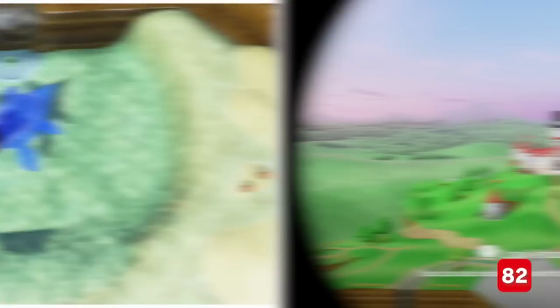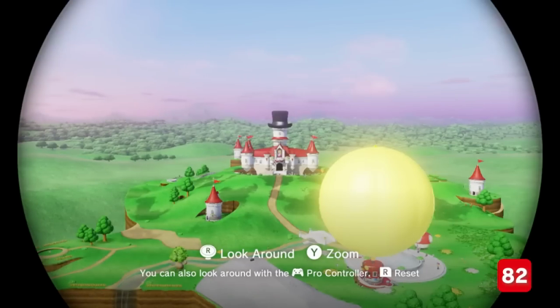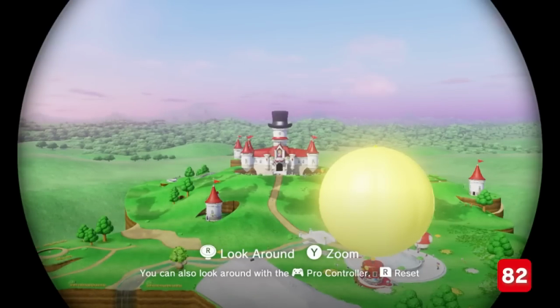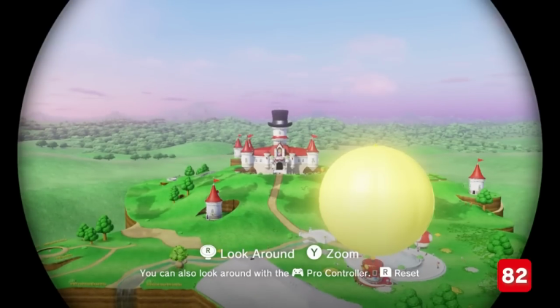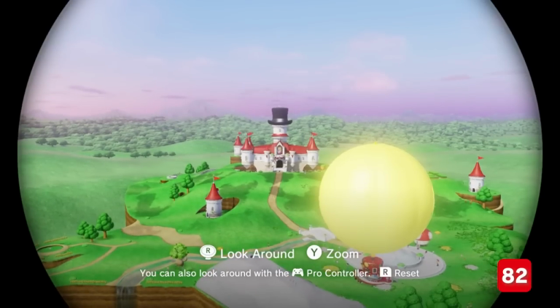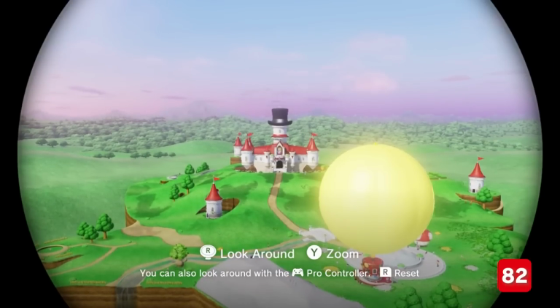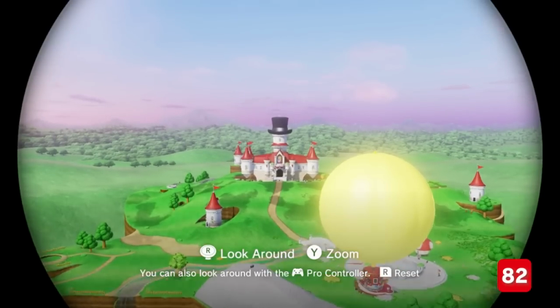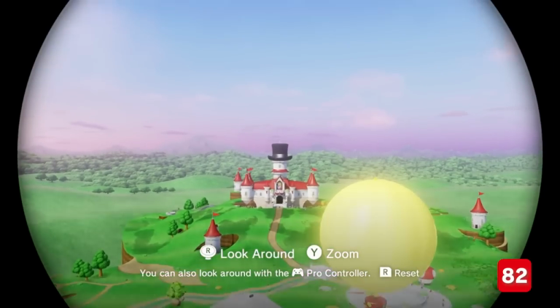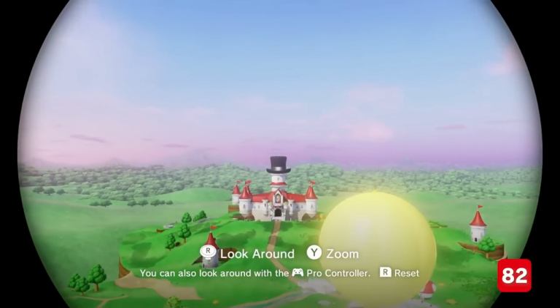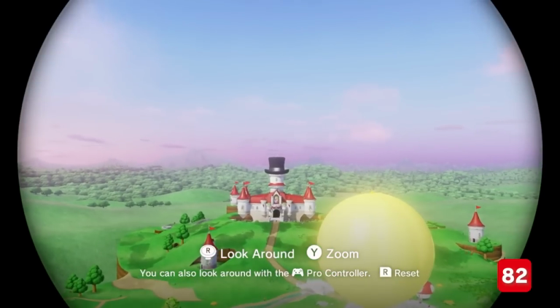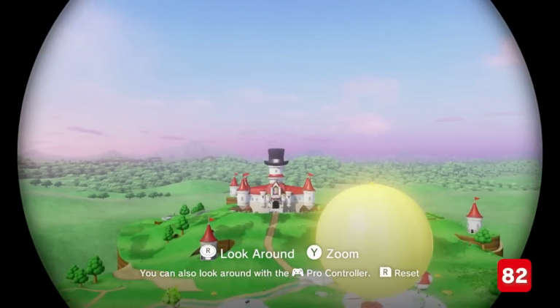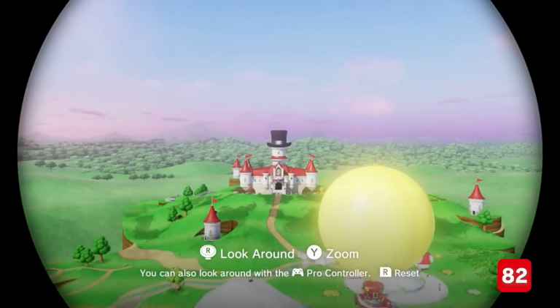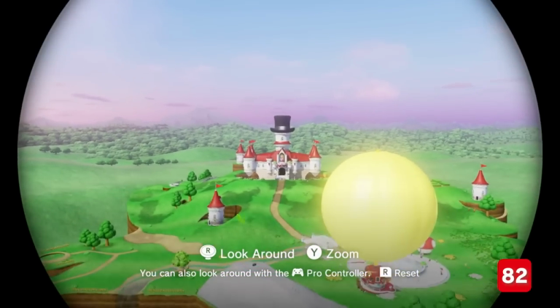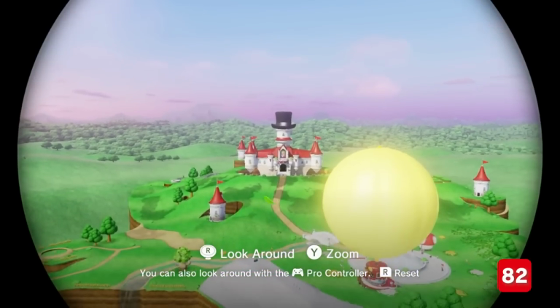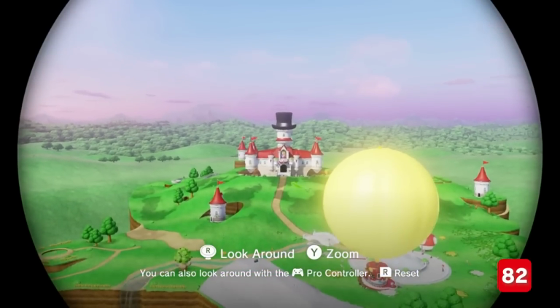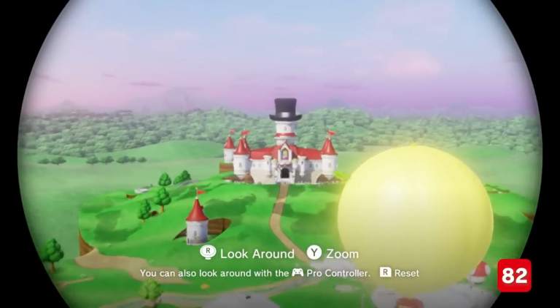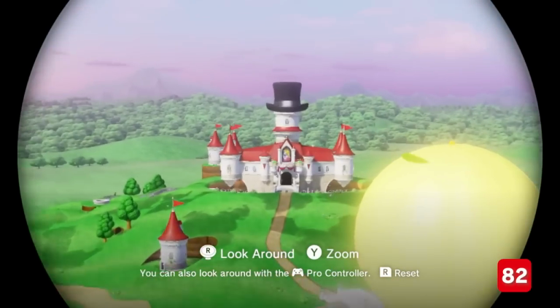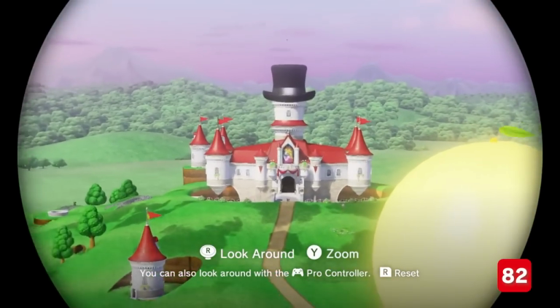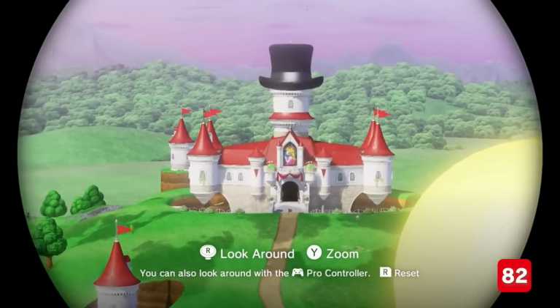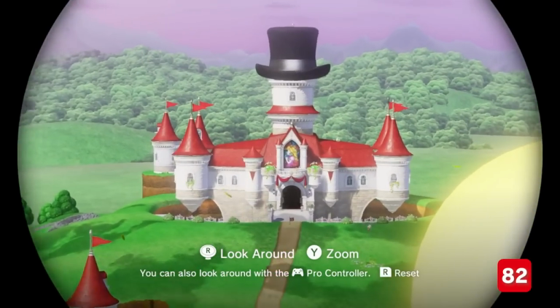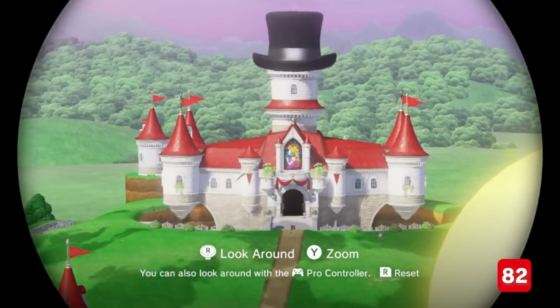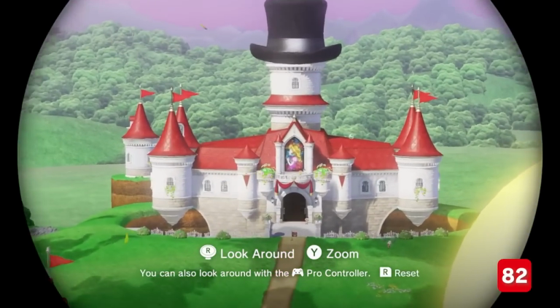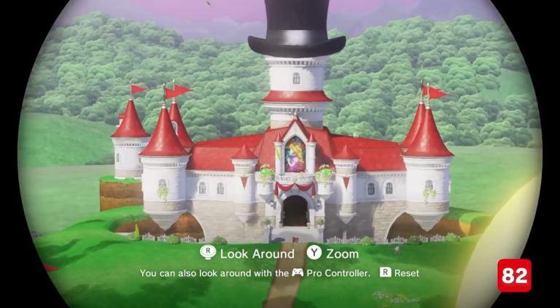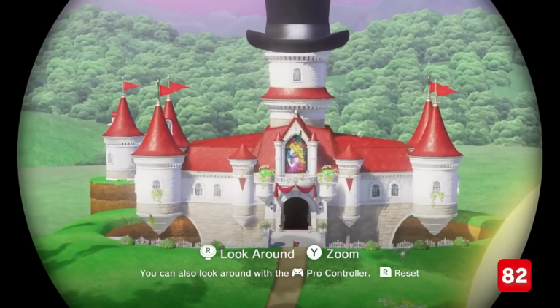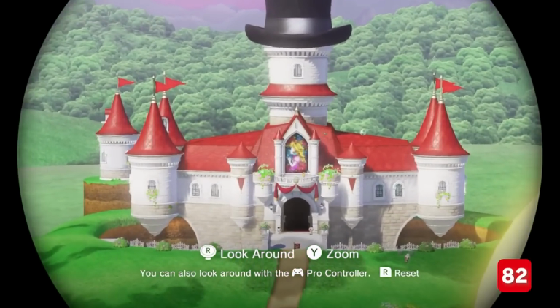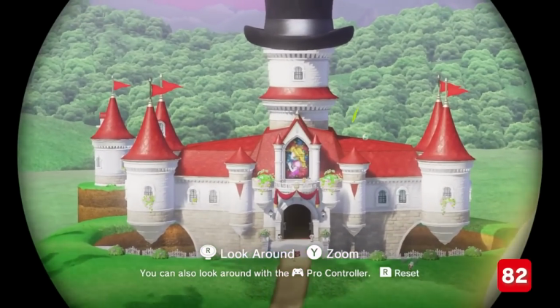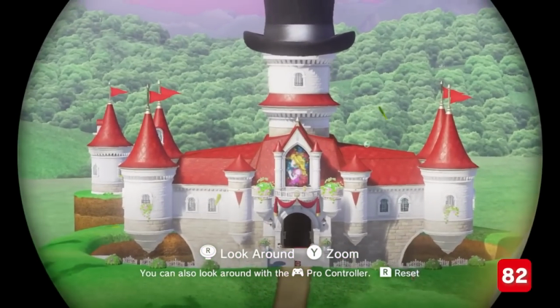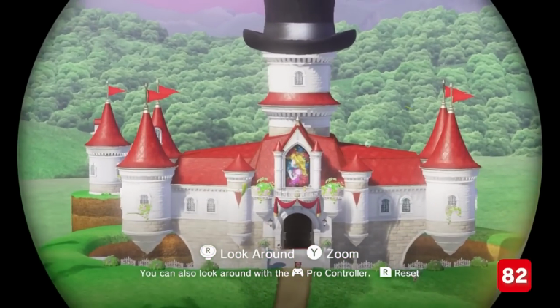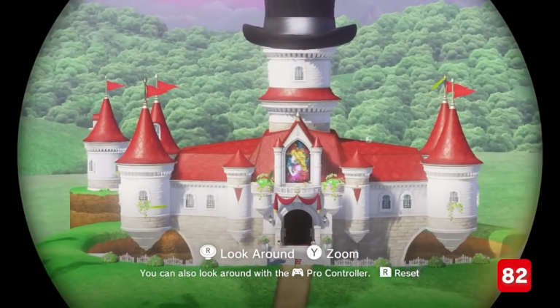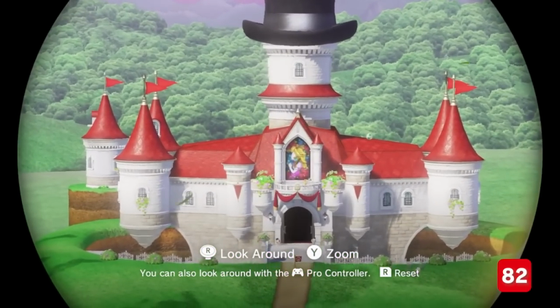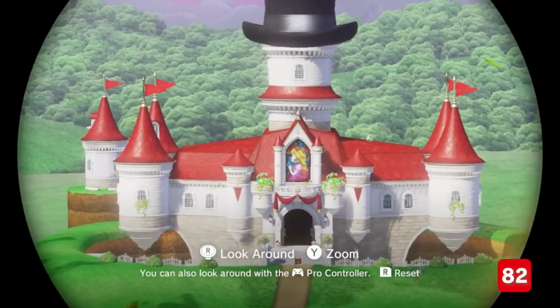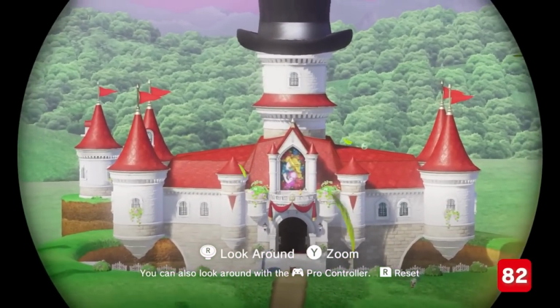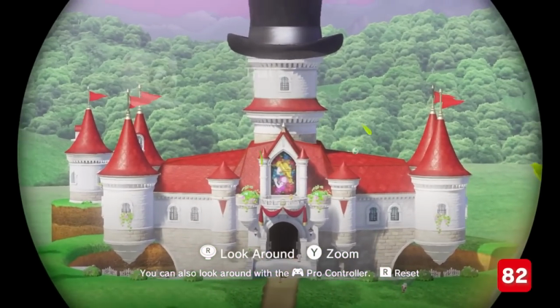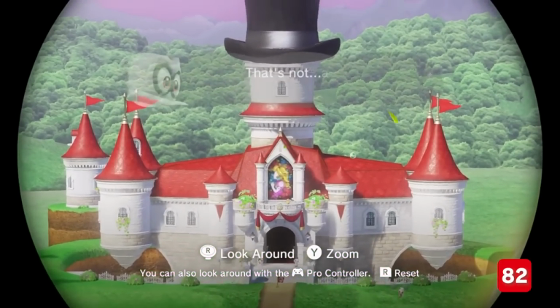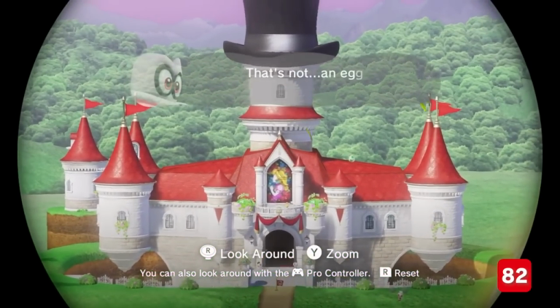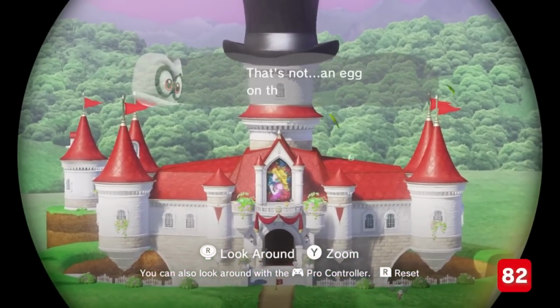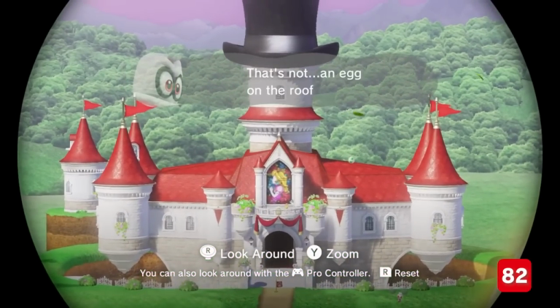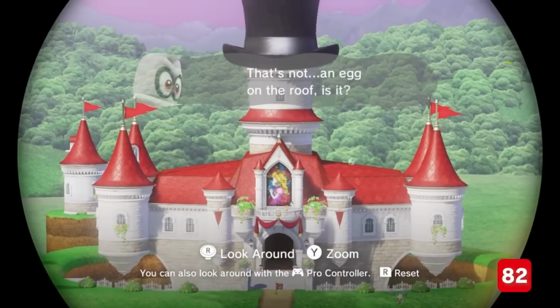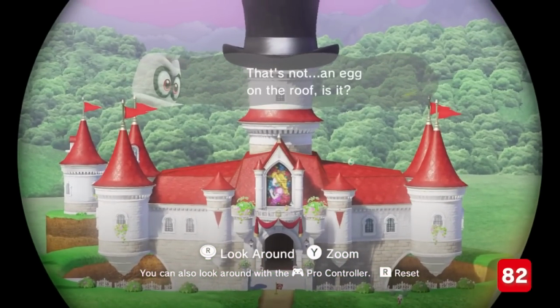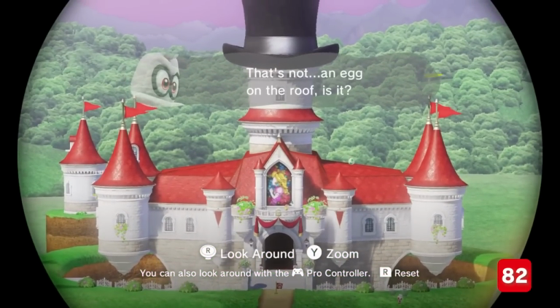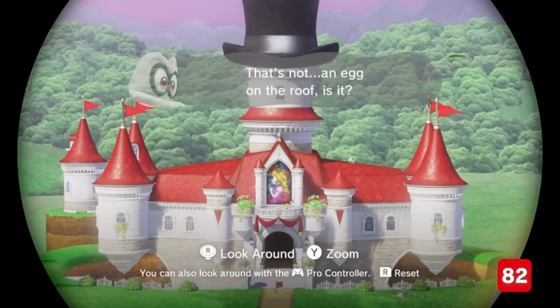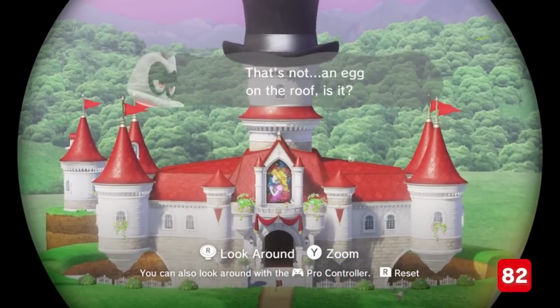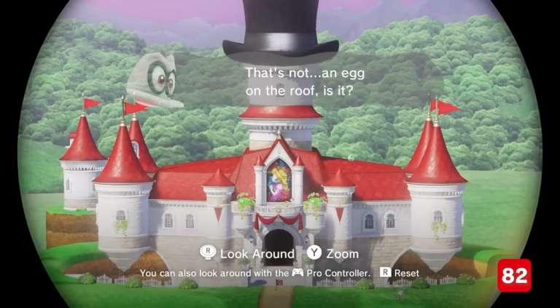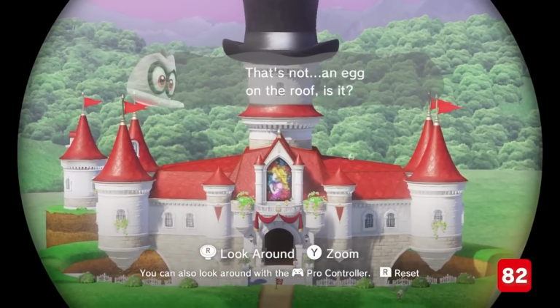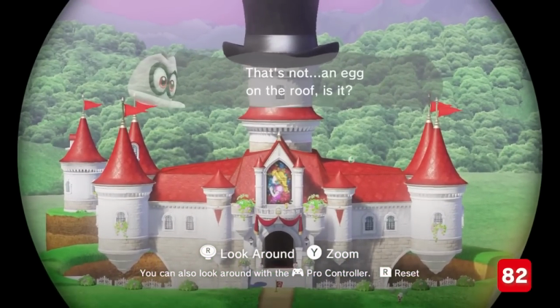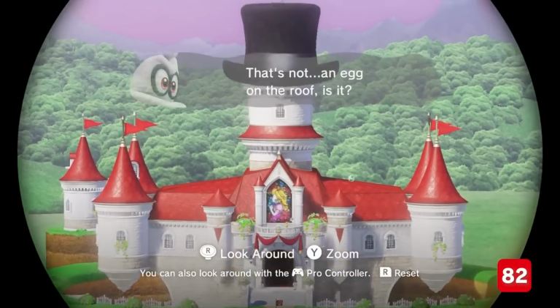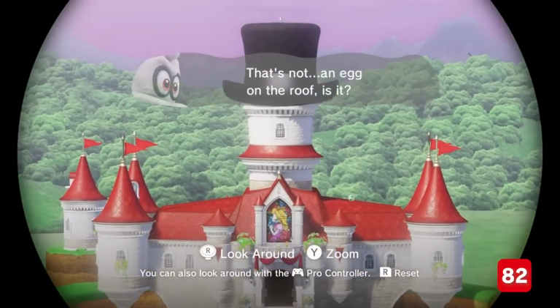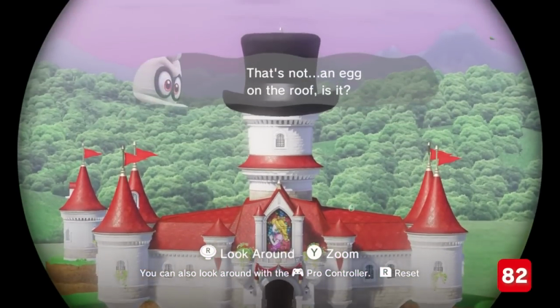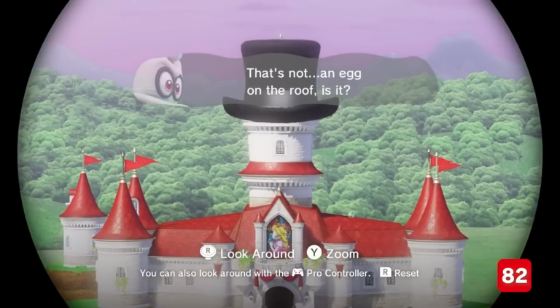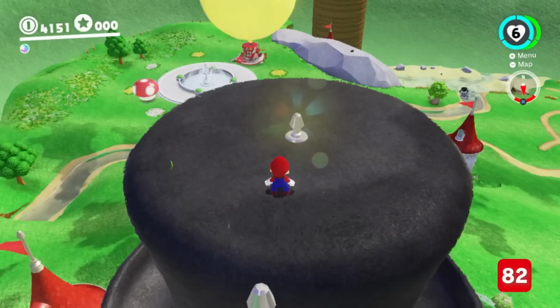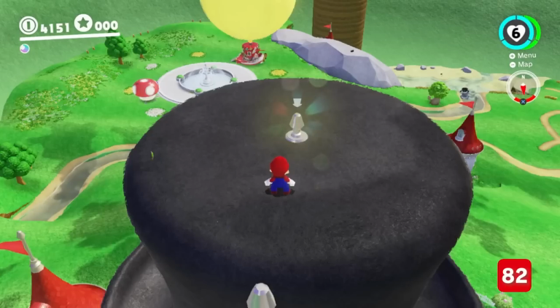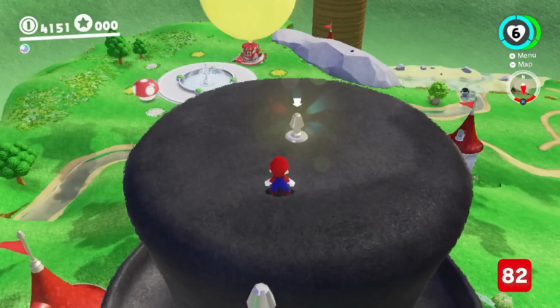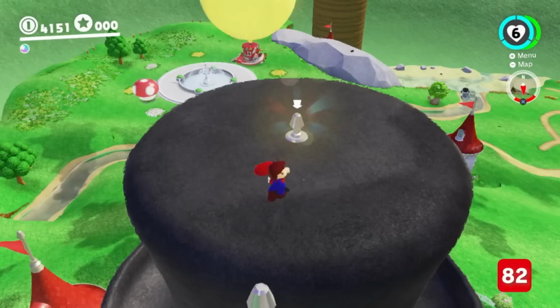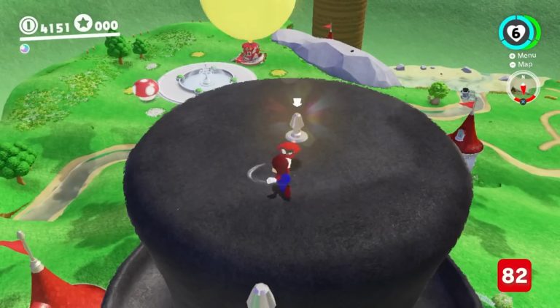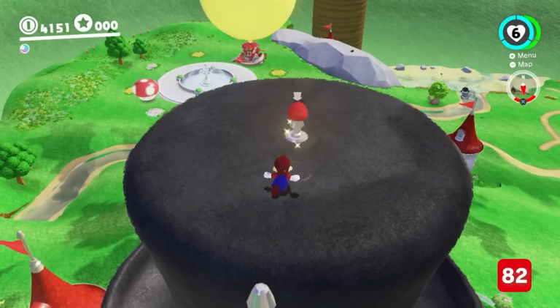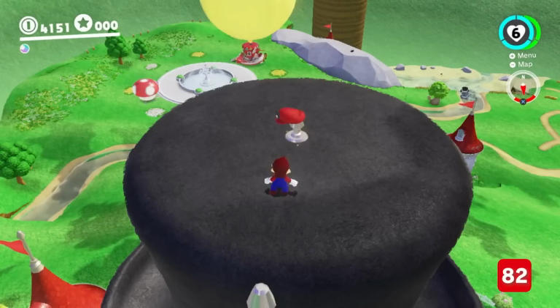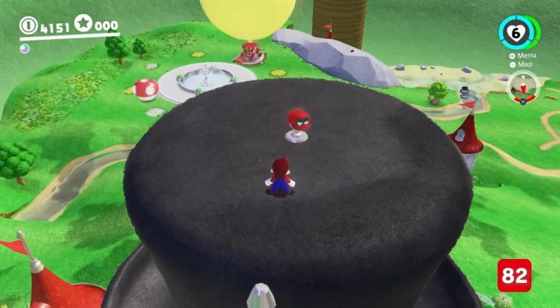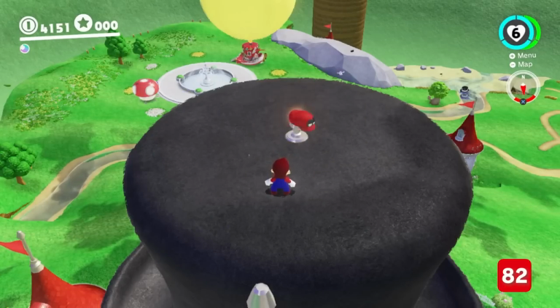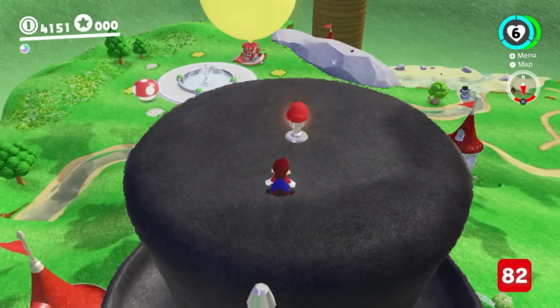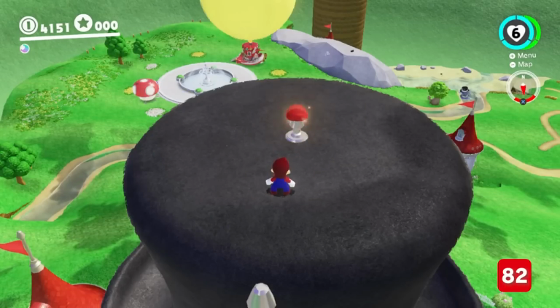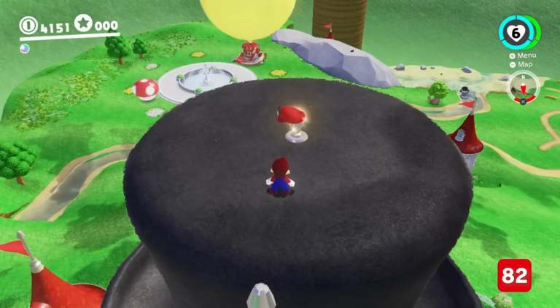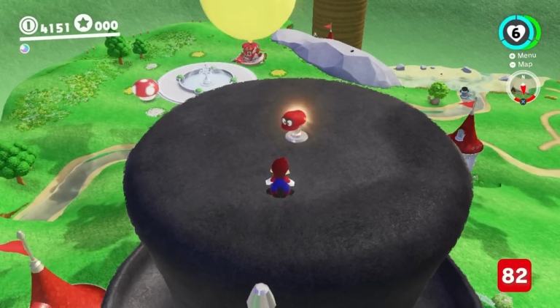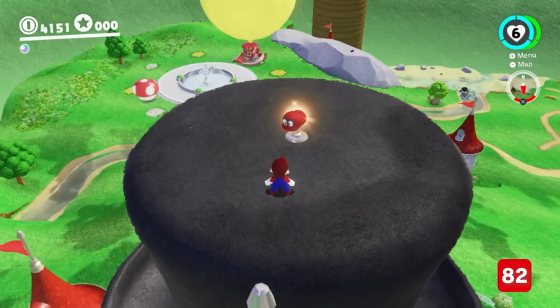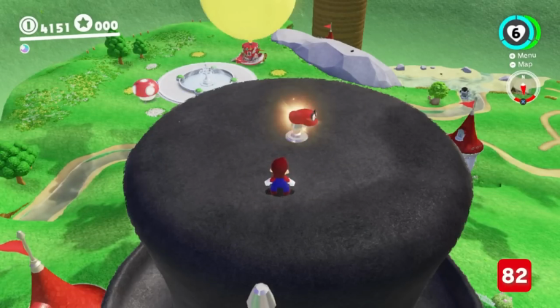Lastly, once you have 999 moons, a giant top hat appears perched on Peach's castle. It's not just decorative either.